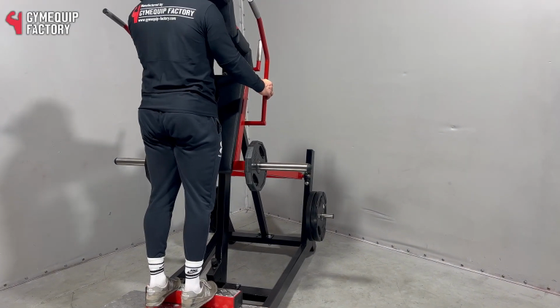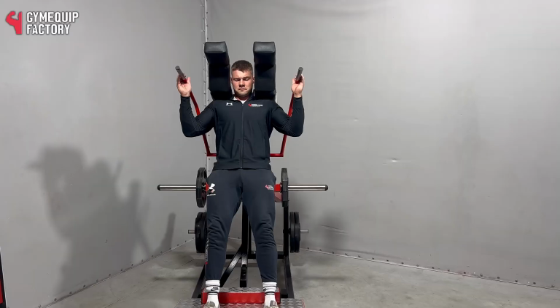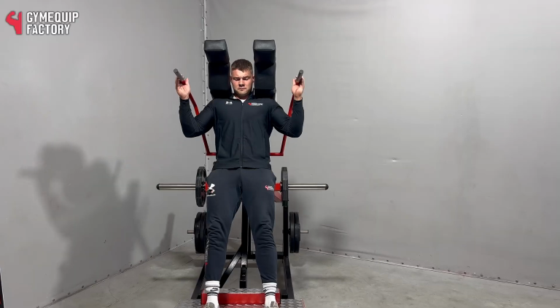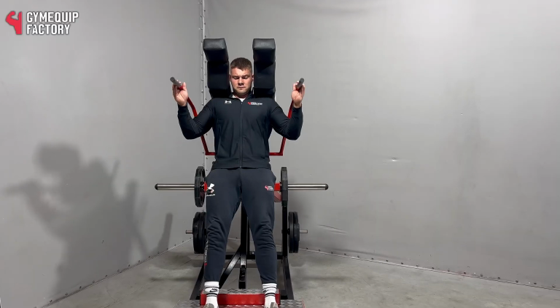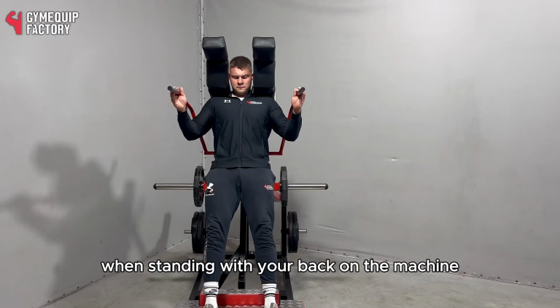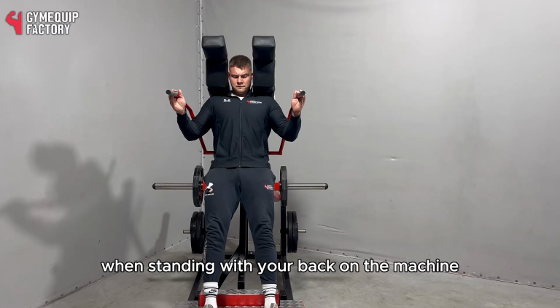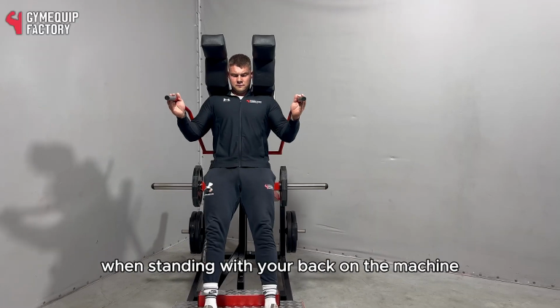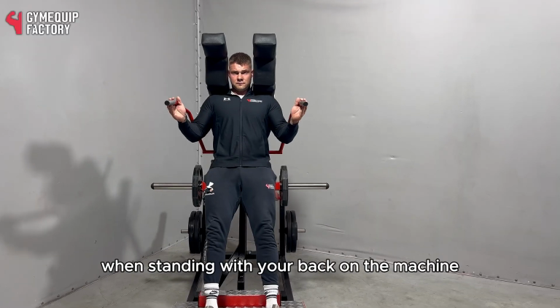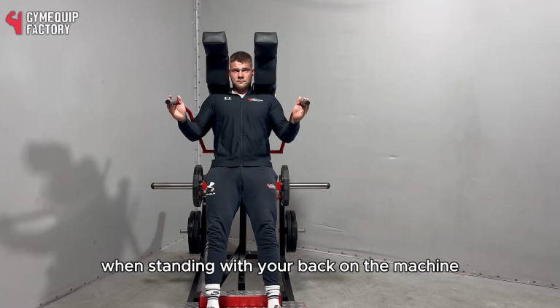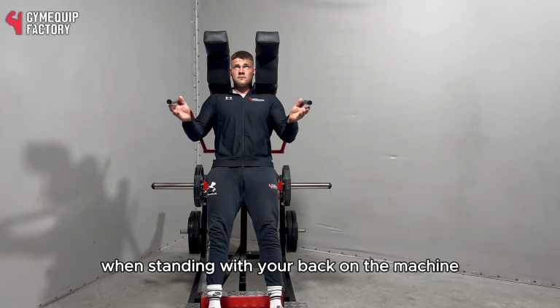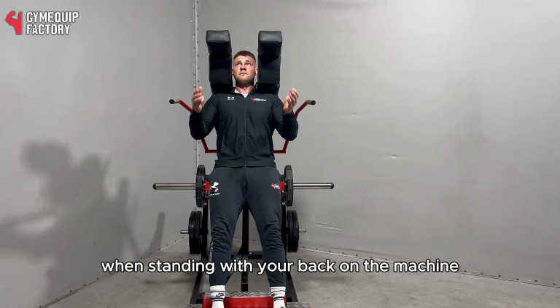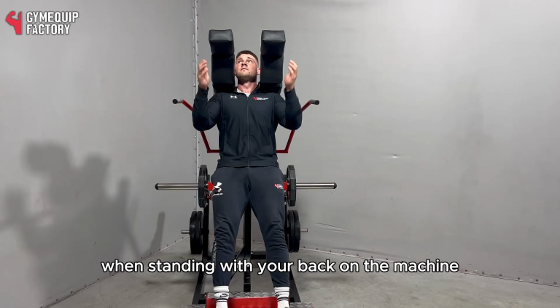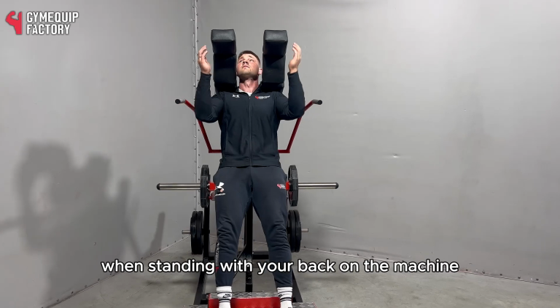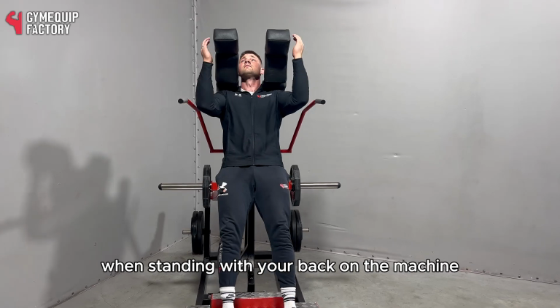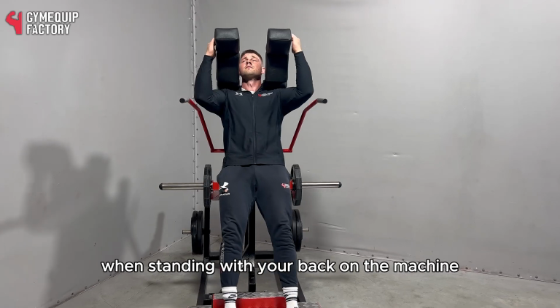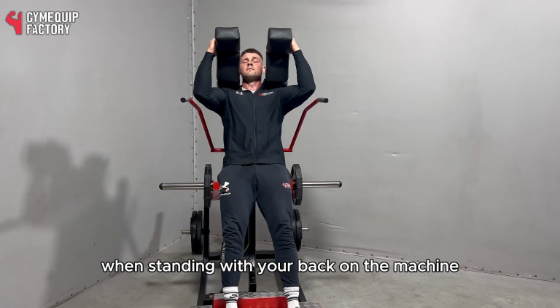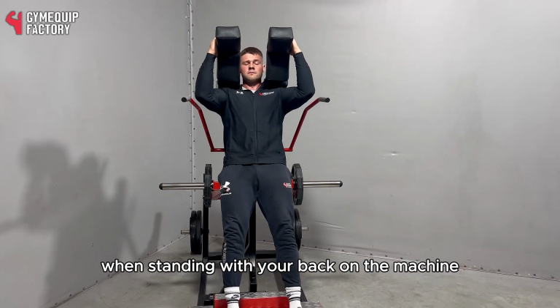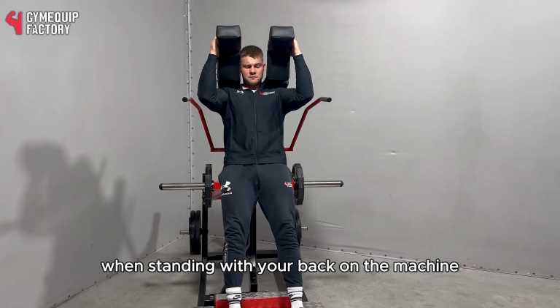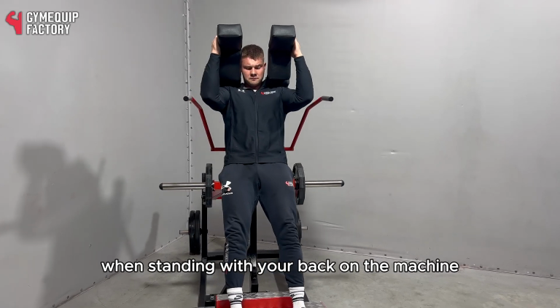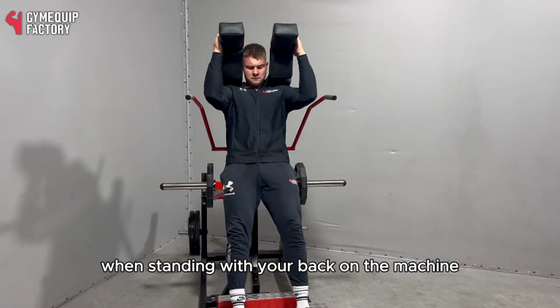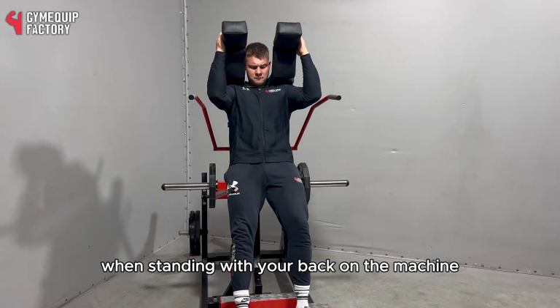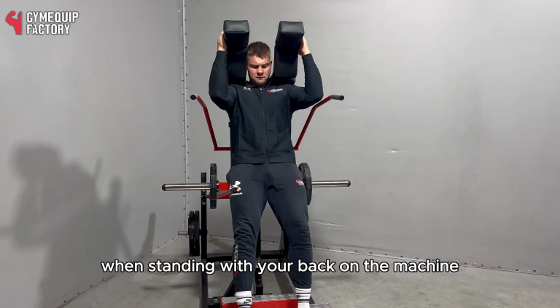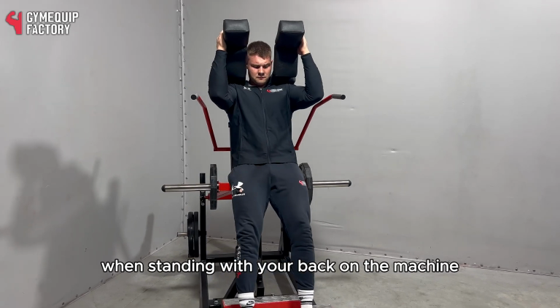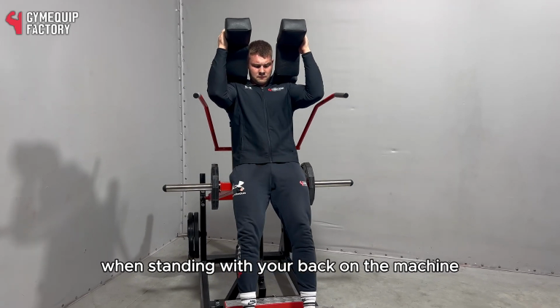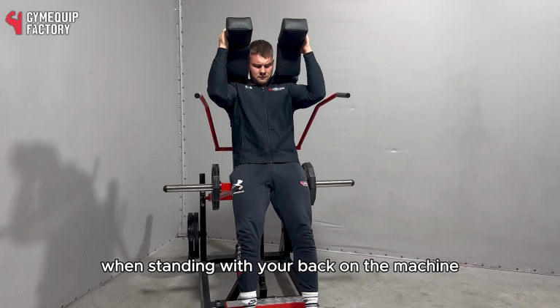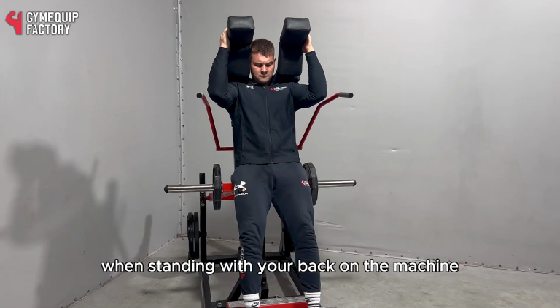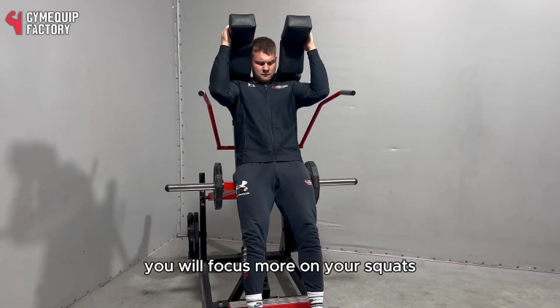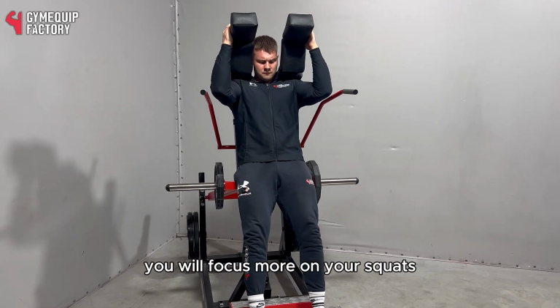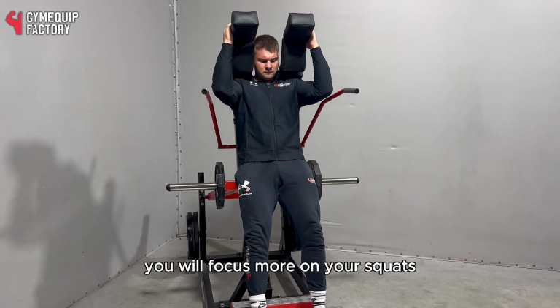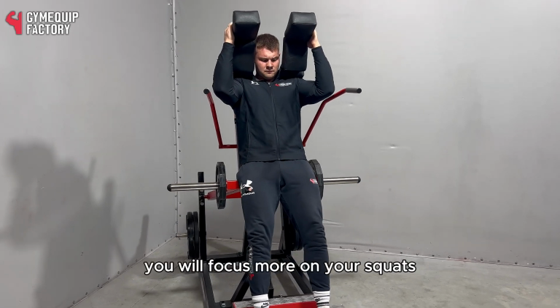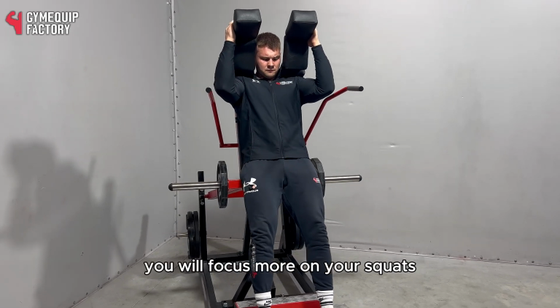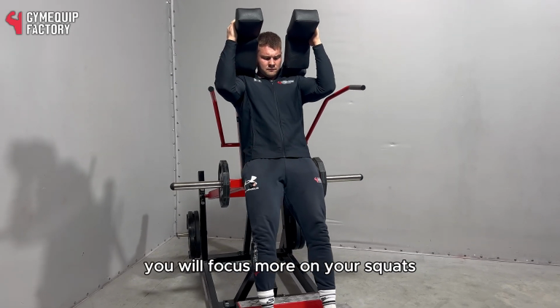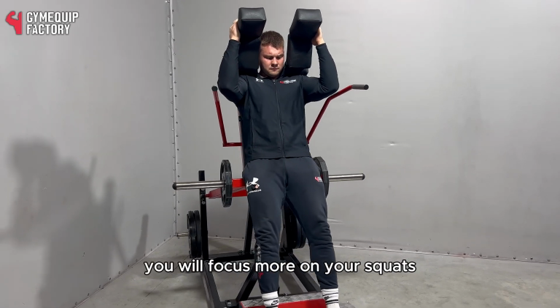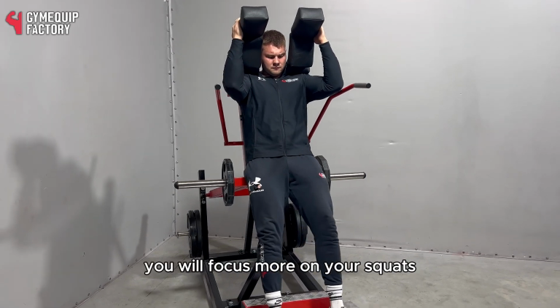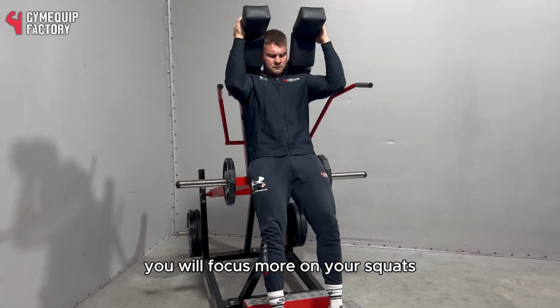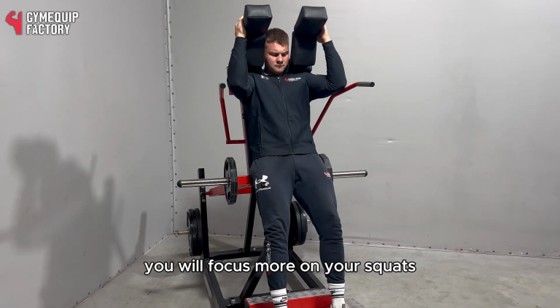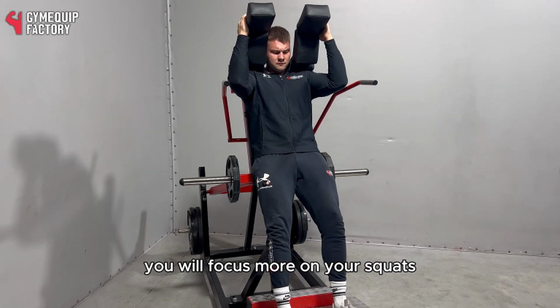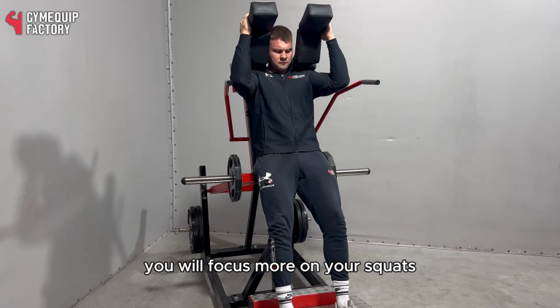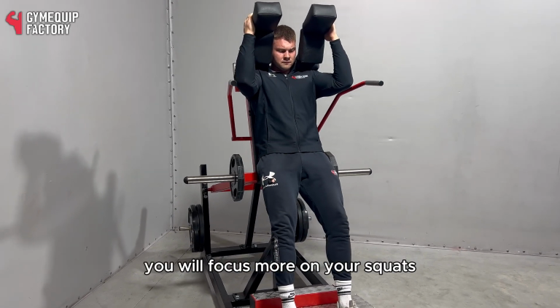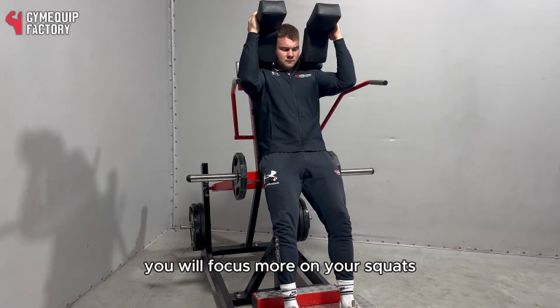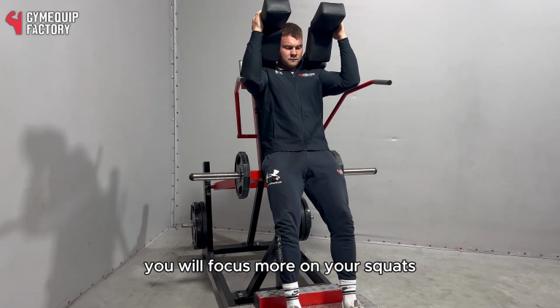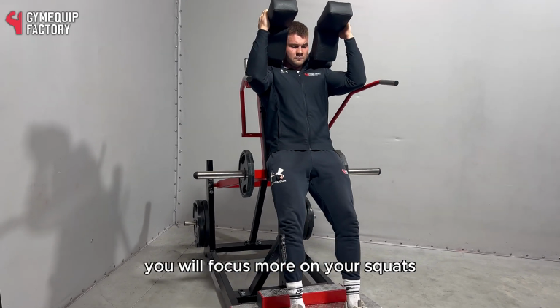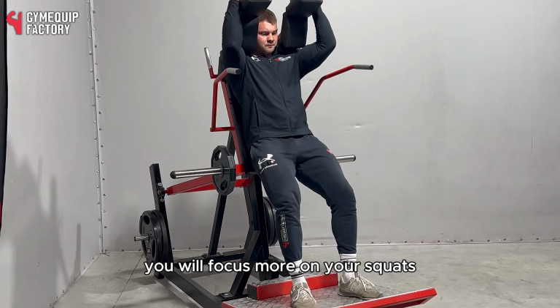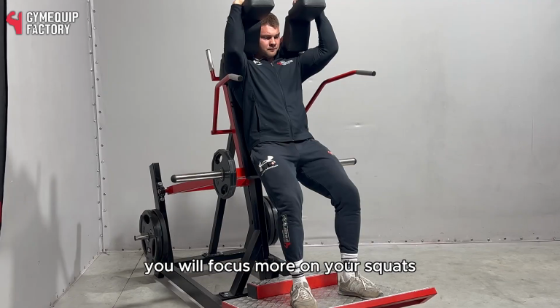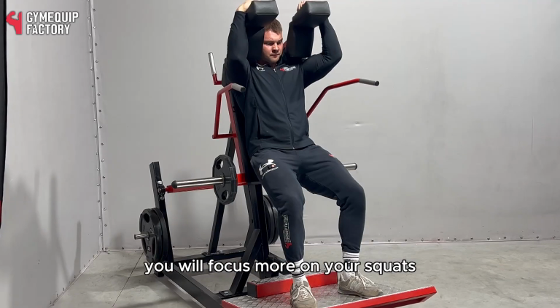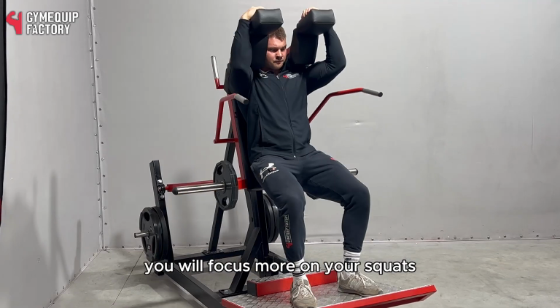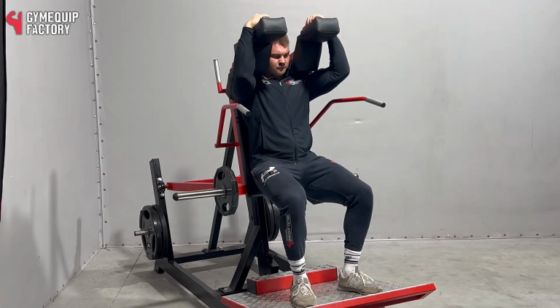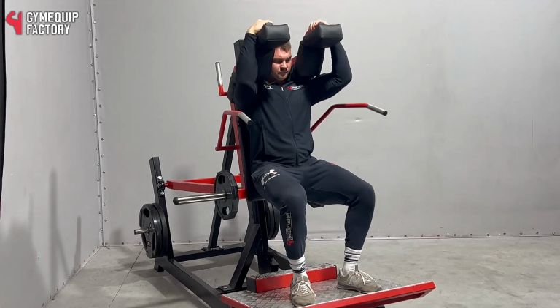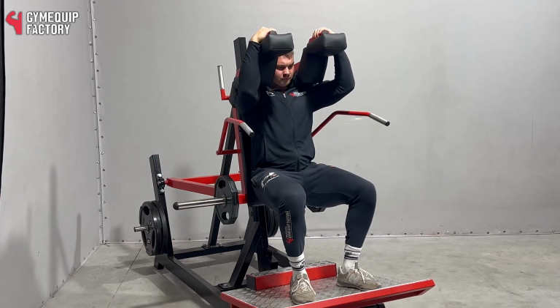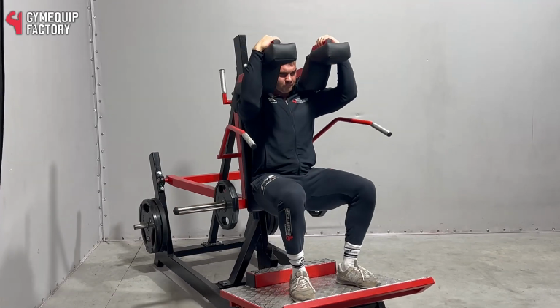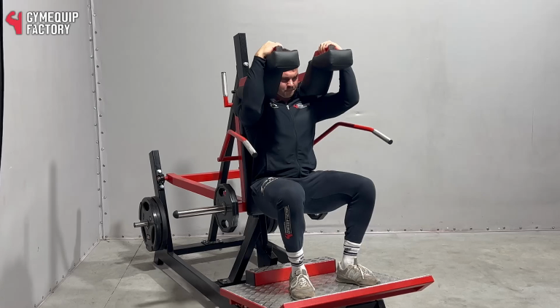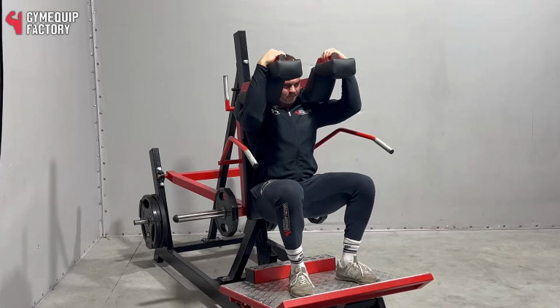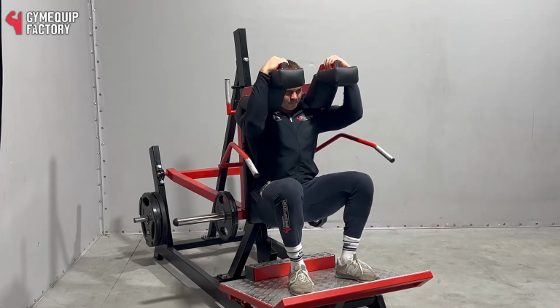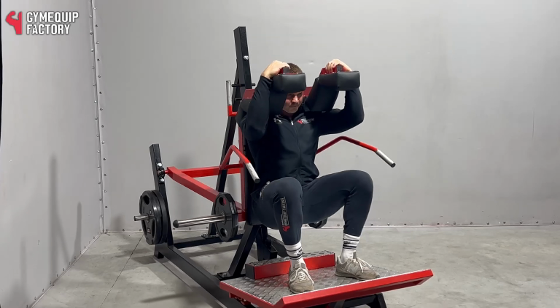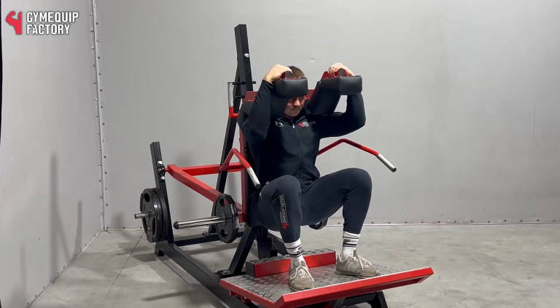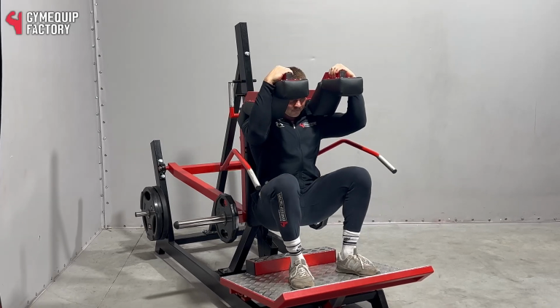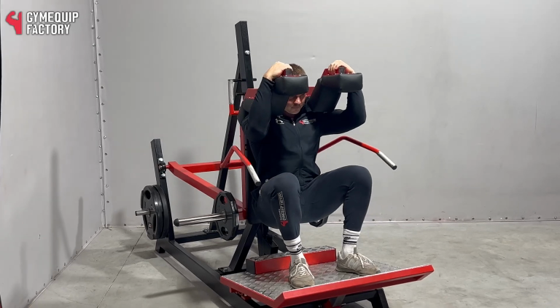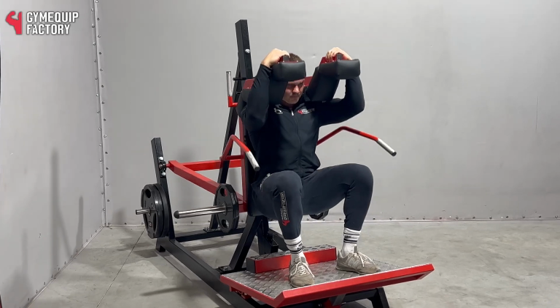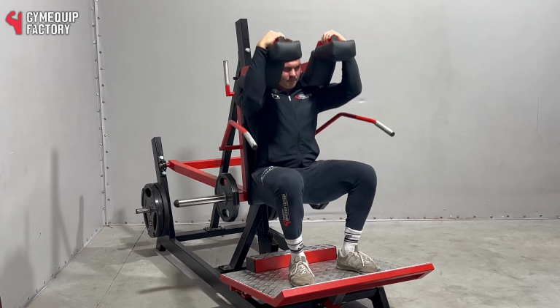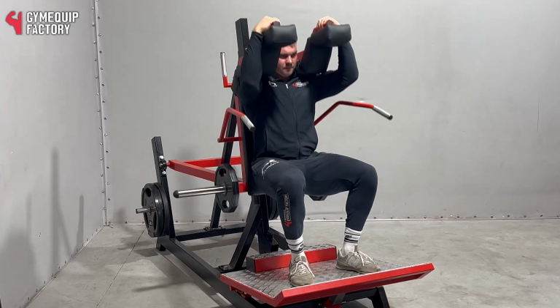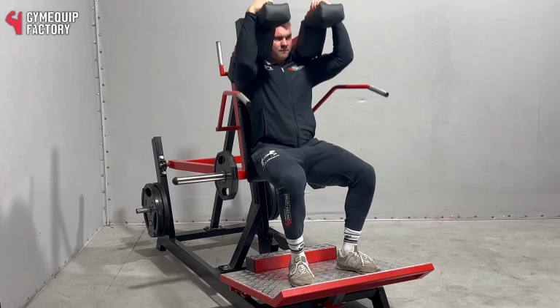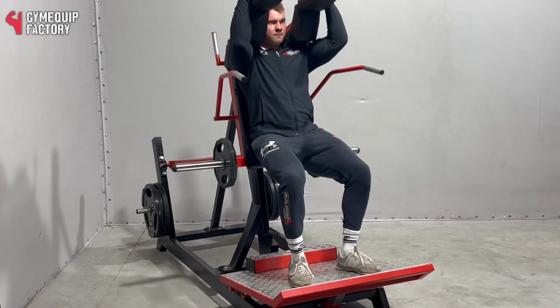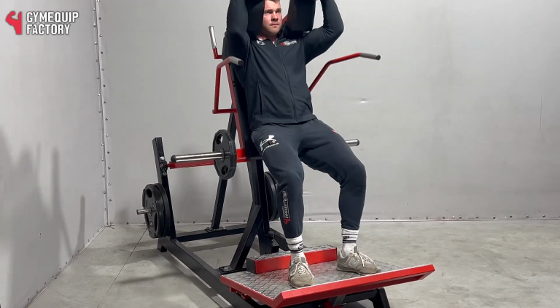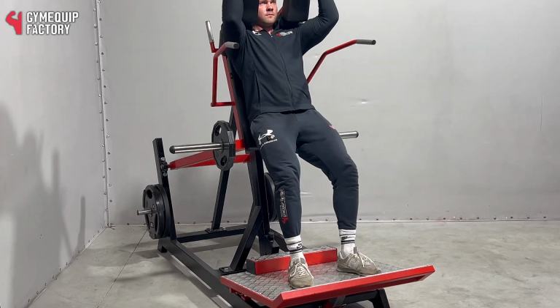When standing with your back on the machine, you will focus more on your quads.